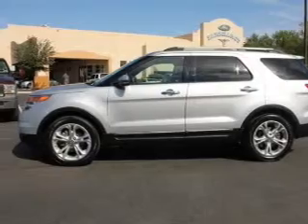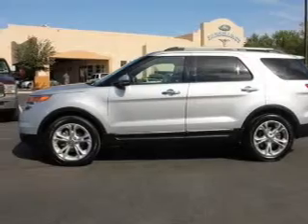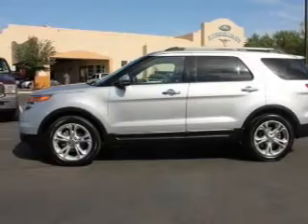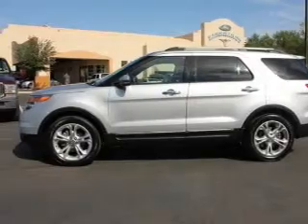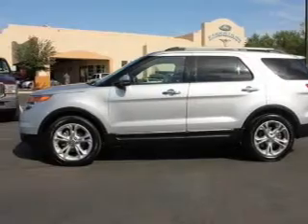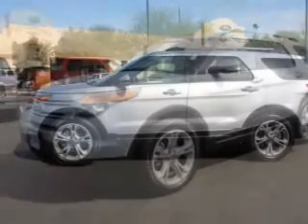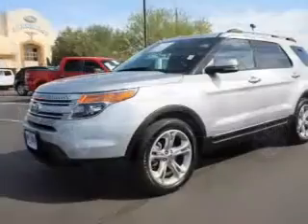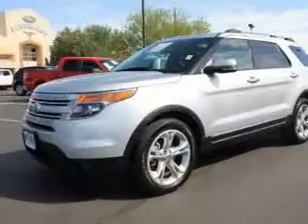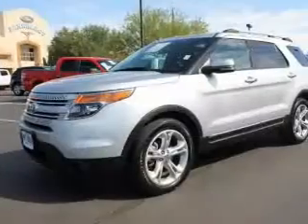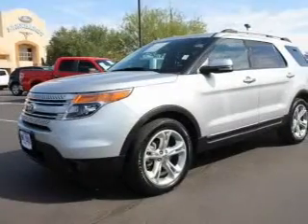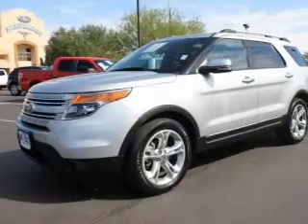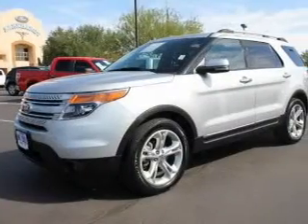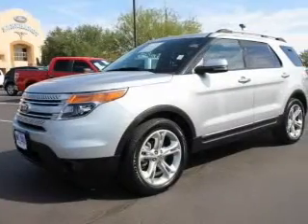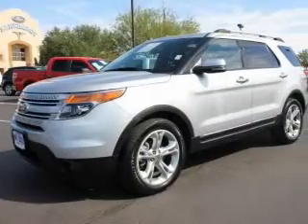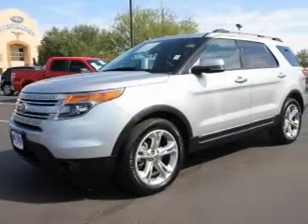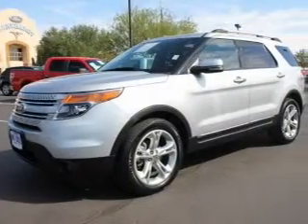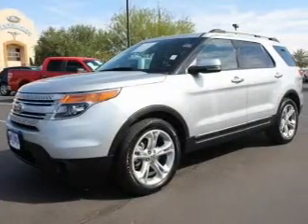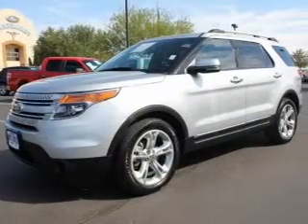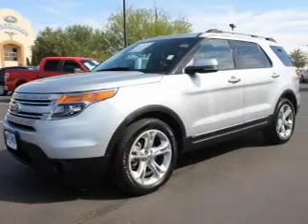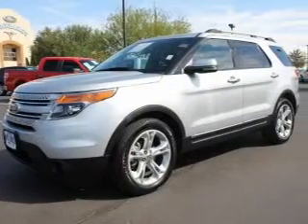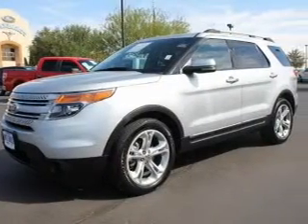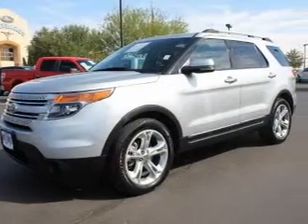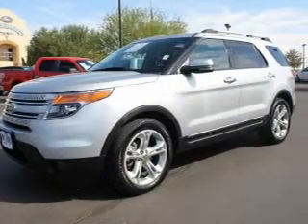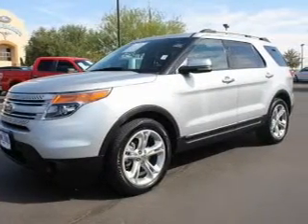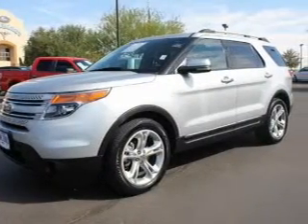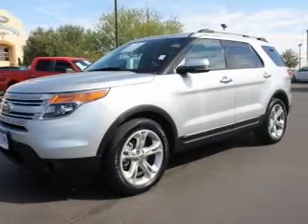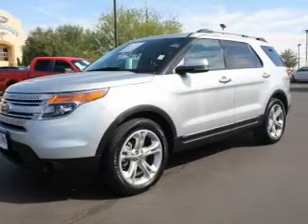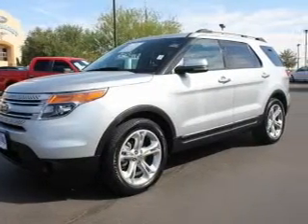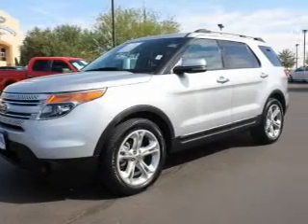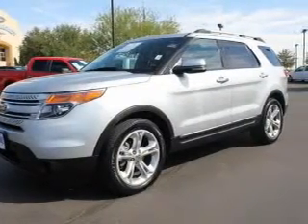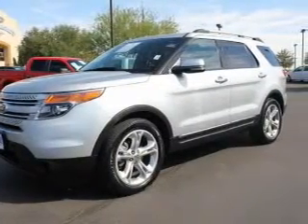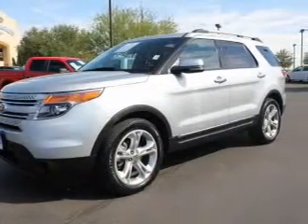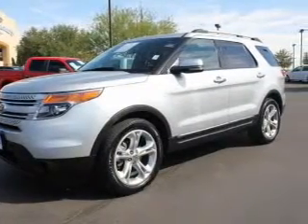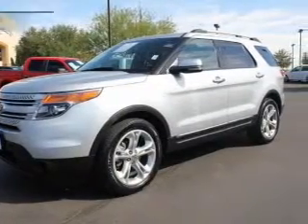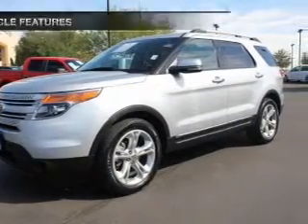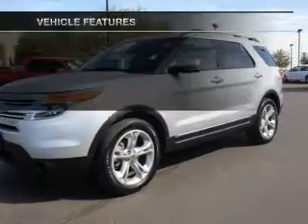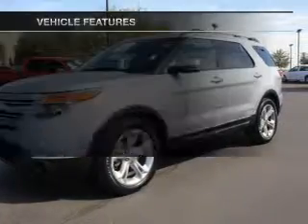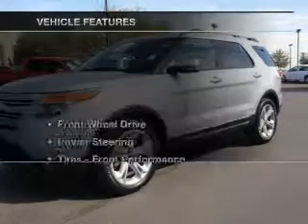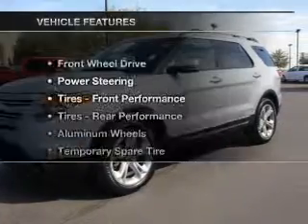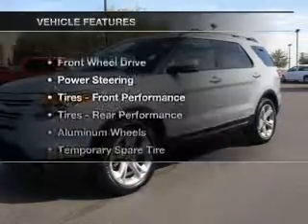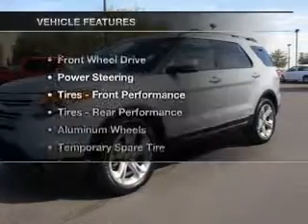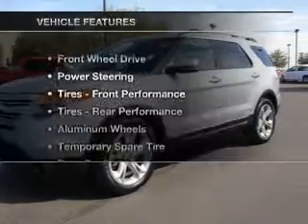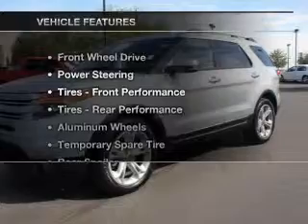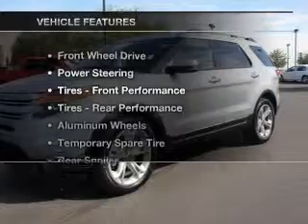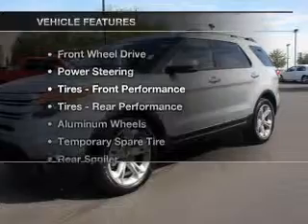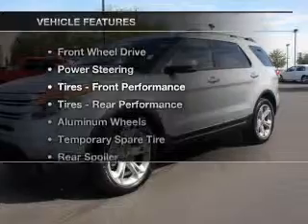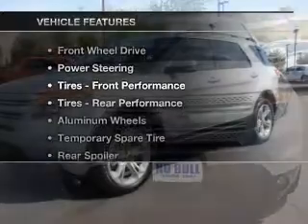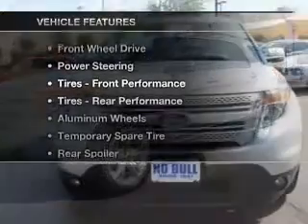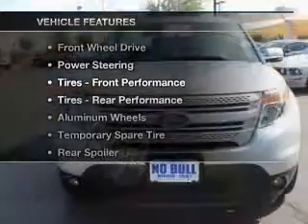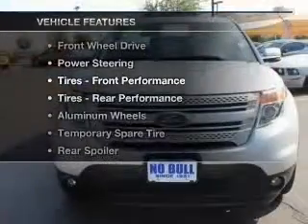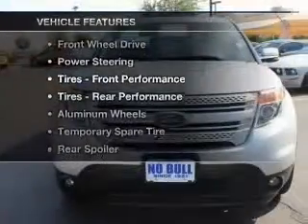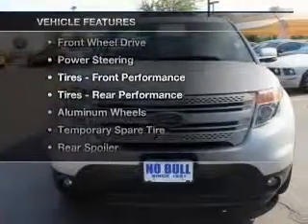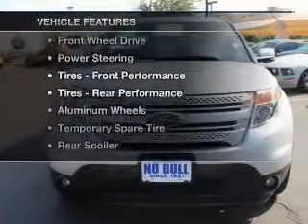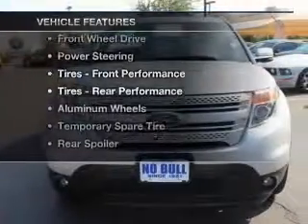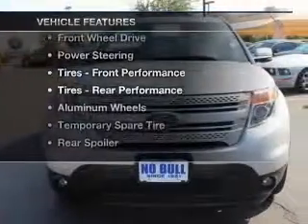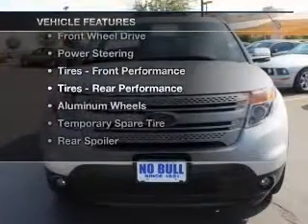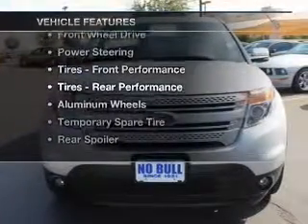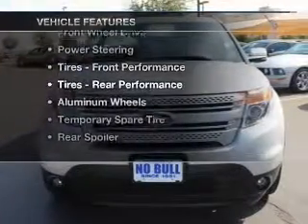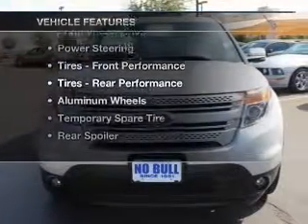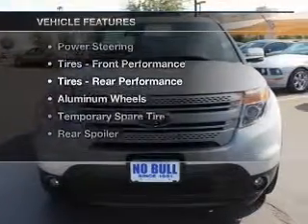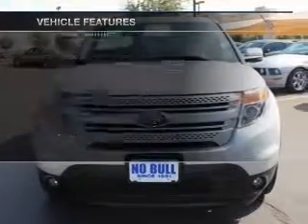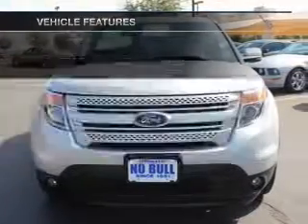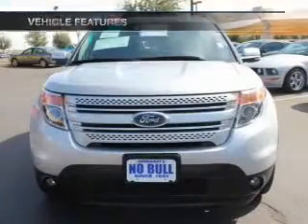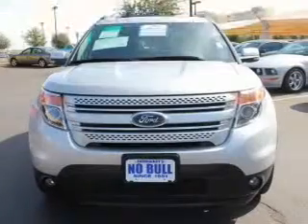Power and reliability are a great combination, and this vehicle has both. Plus, enjoy these notable features that are included in this vehicle.